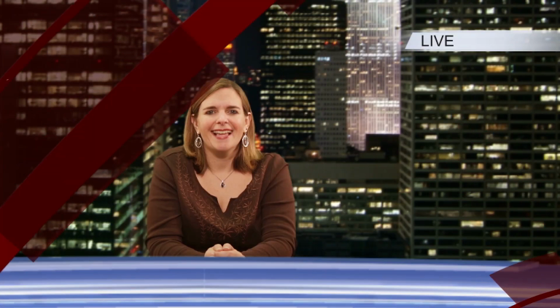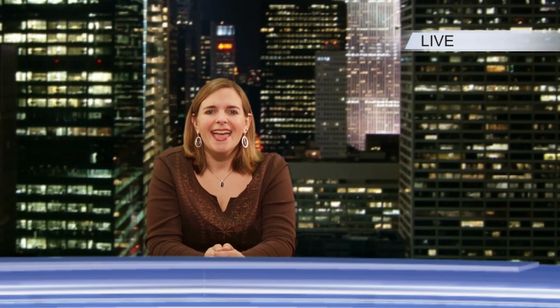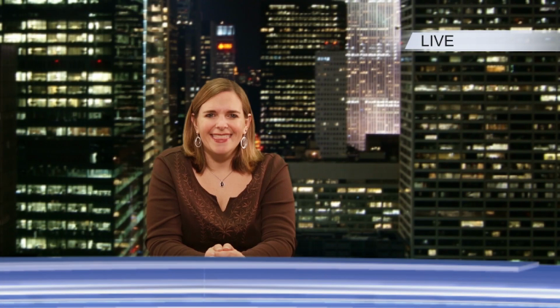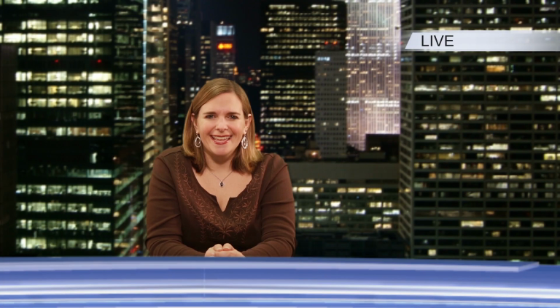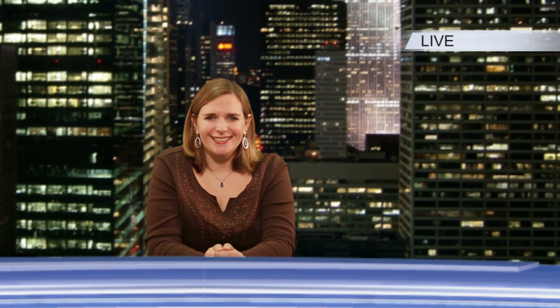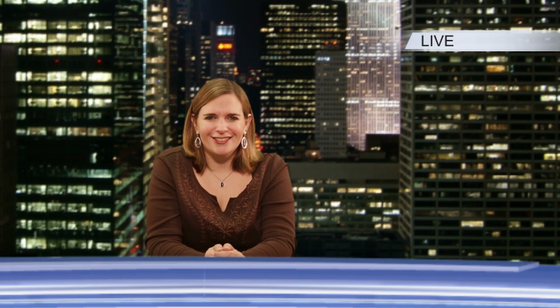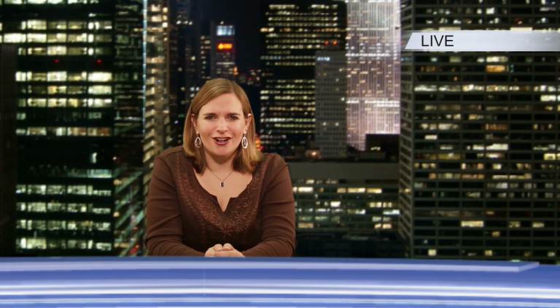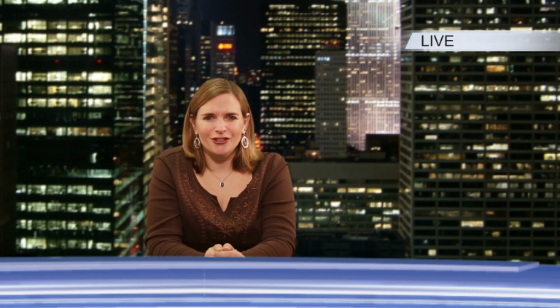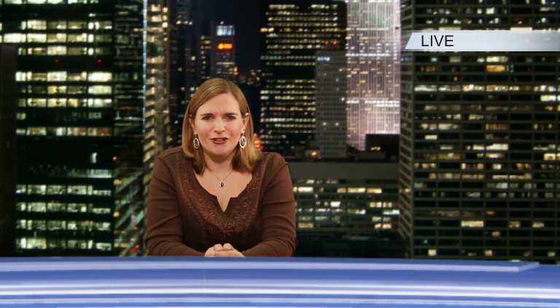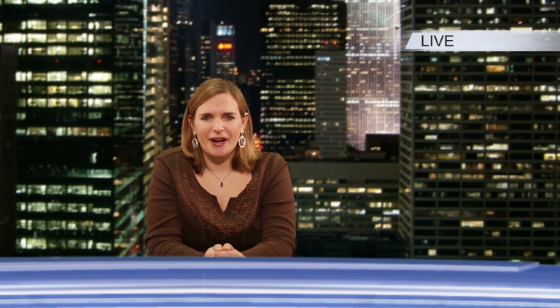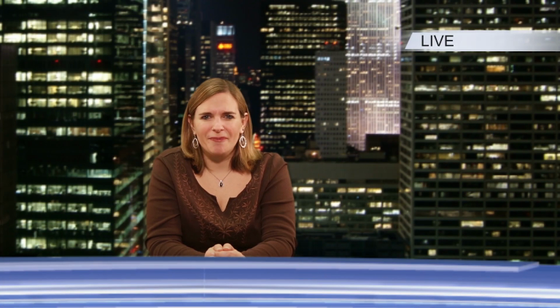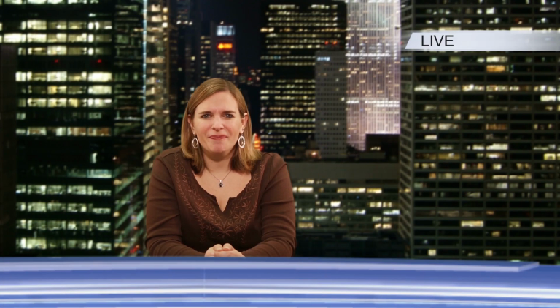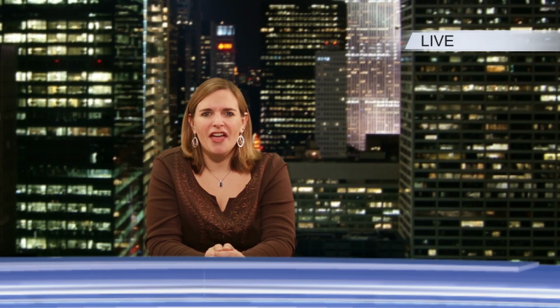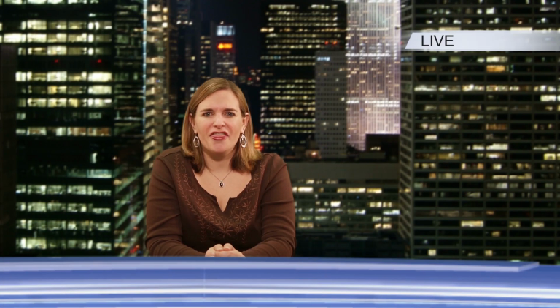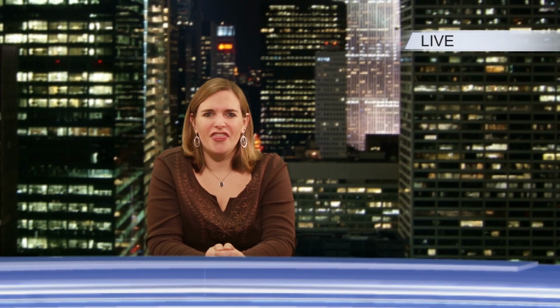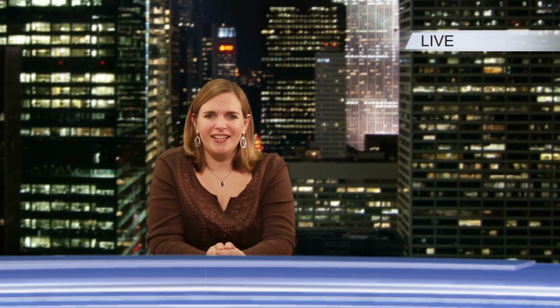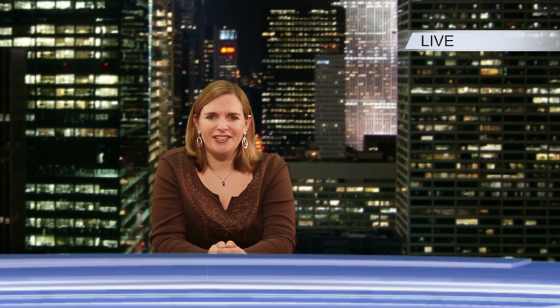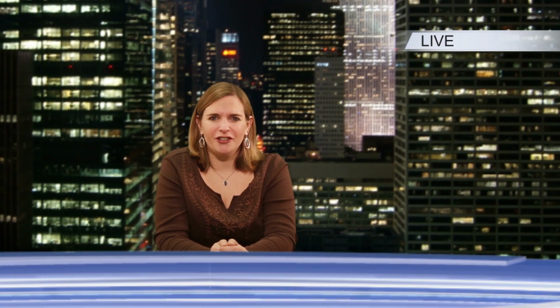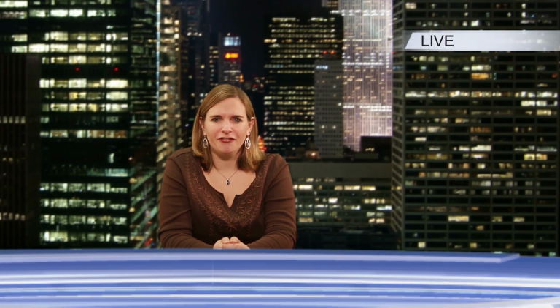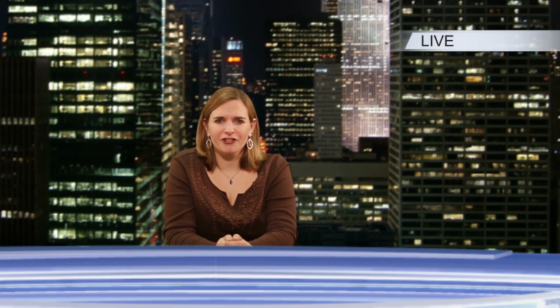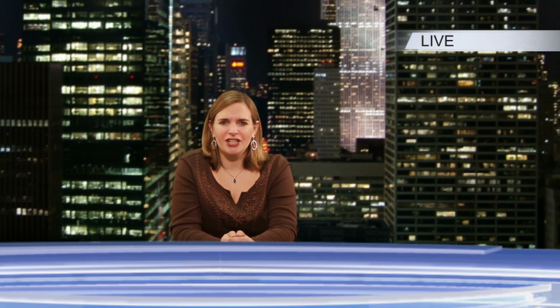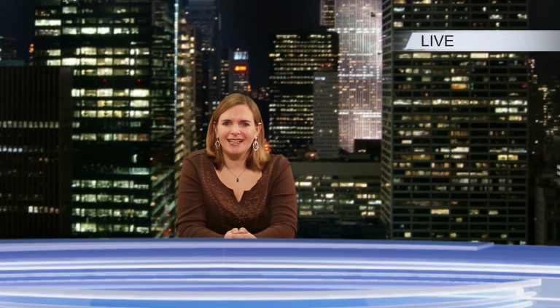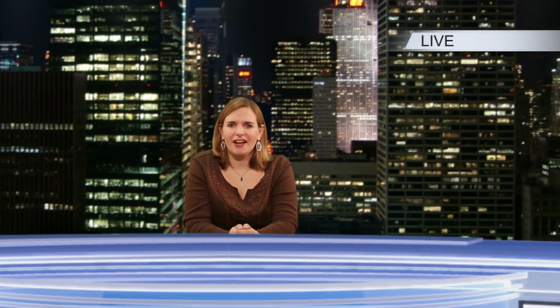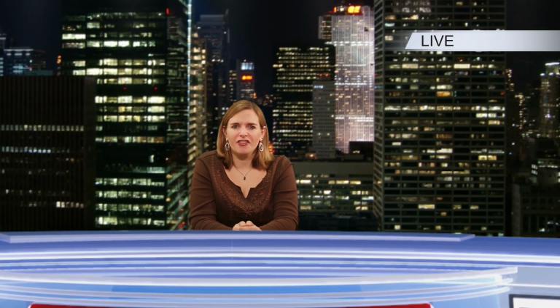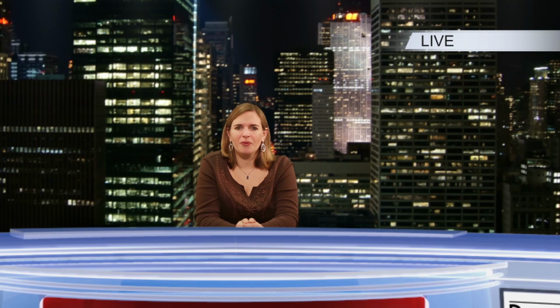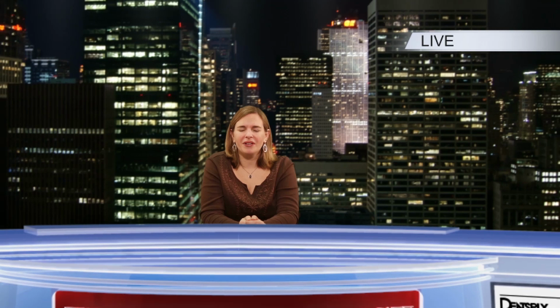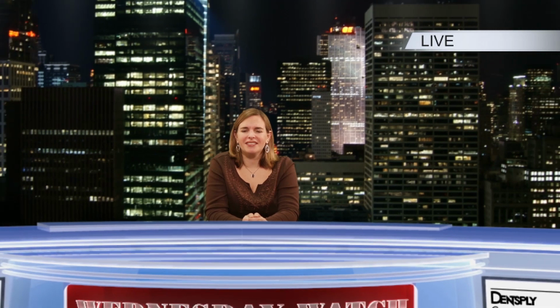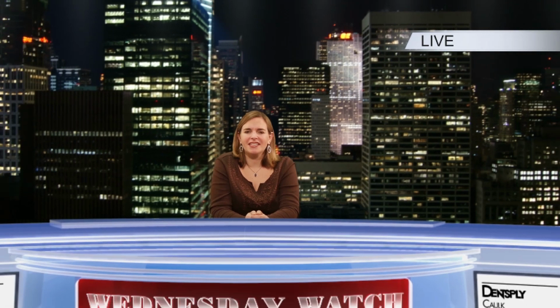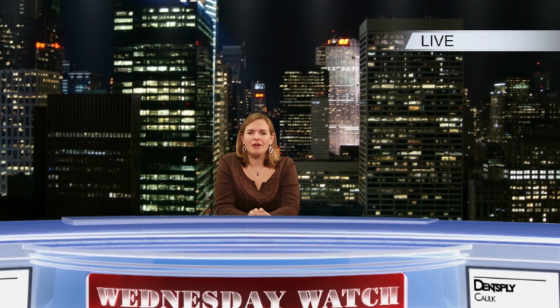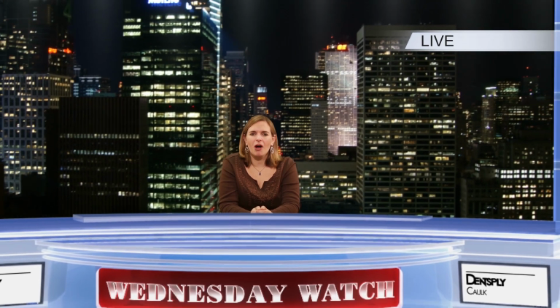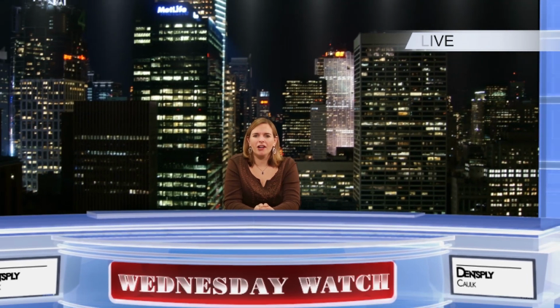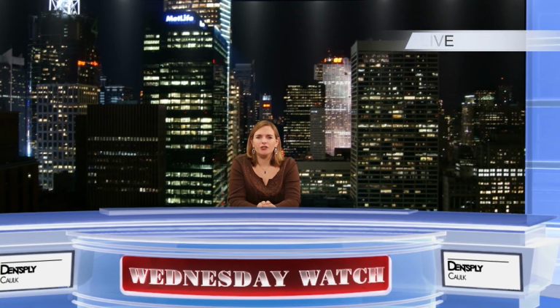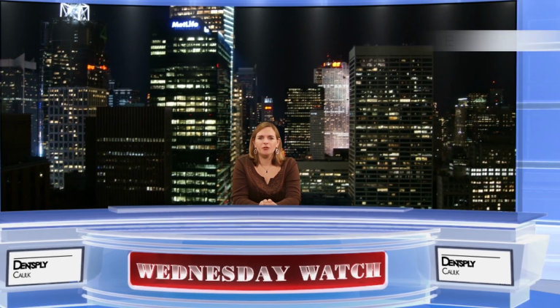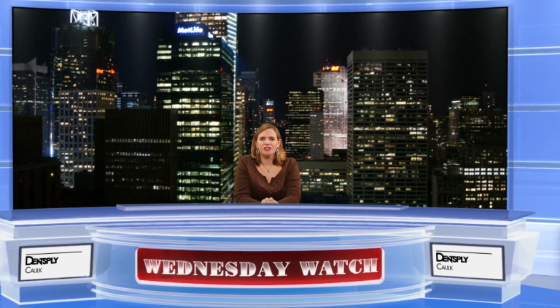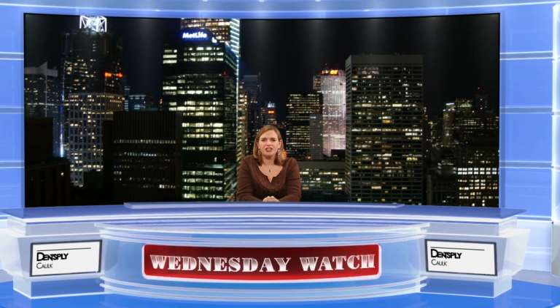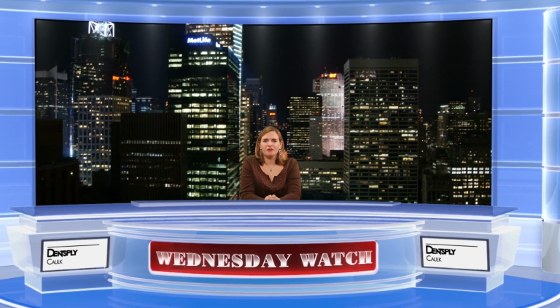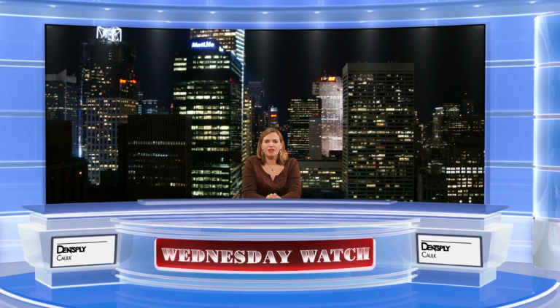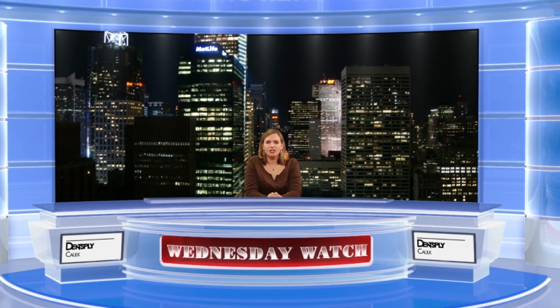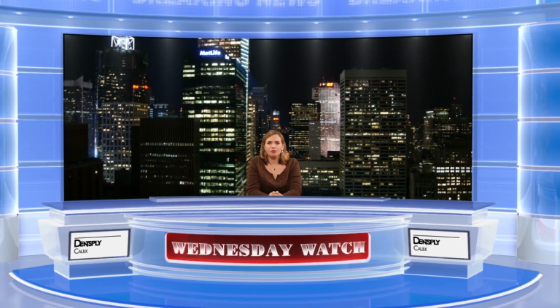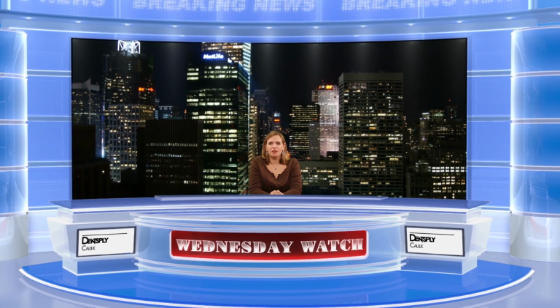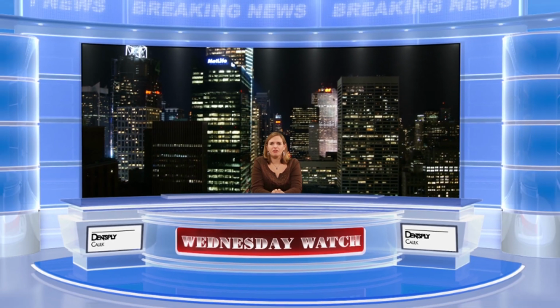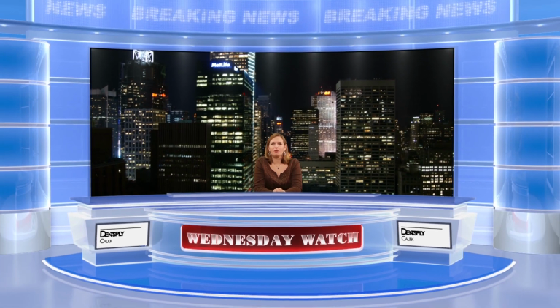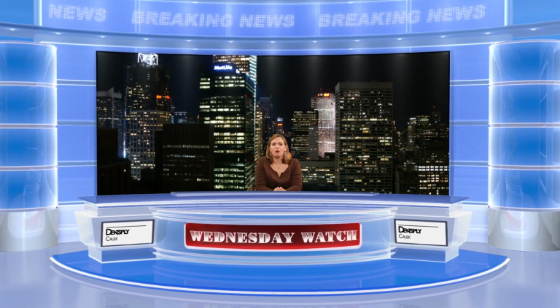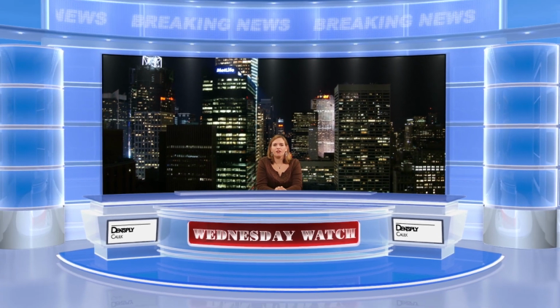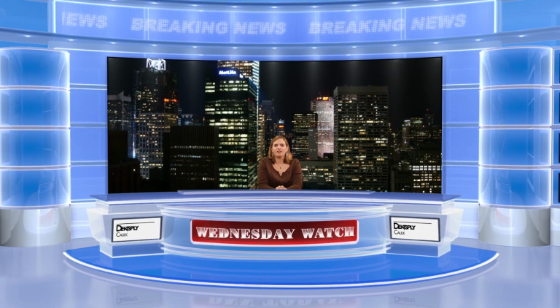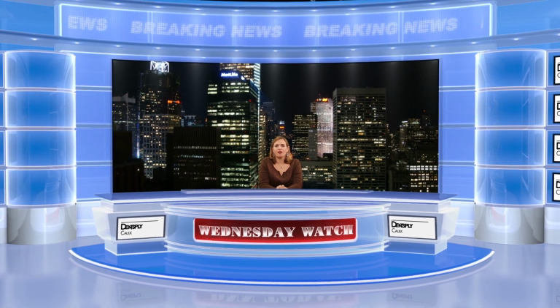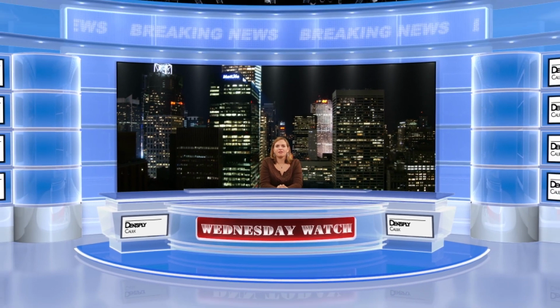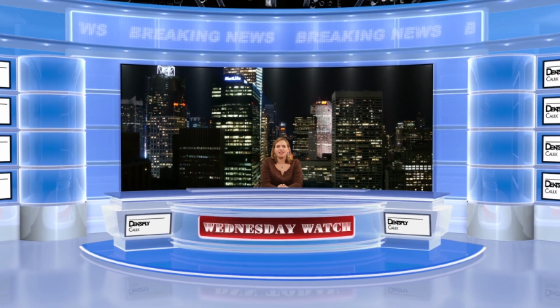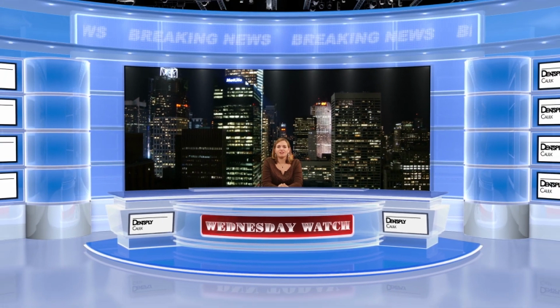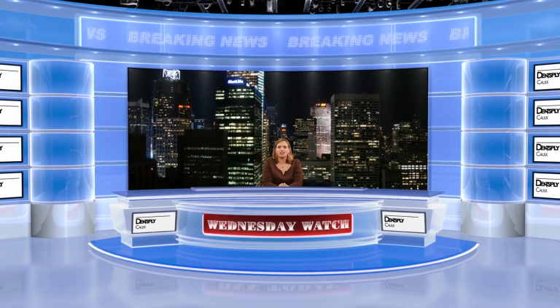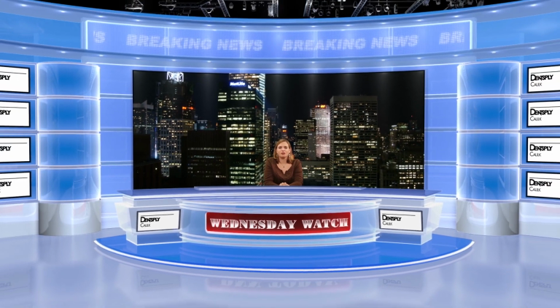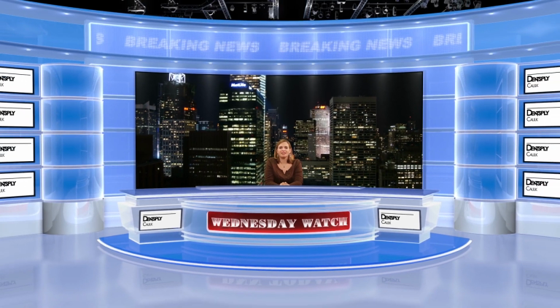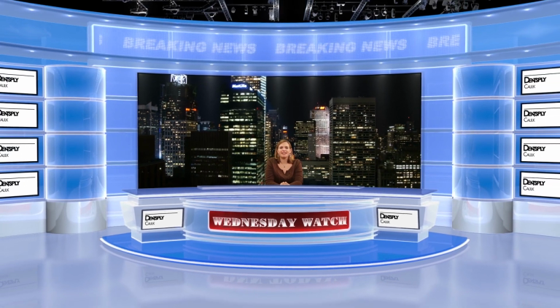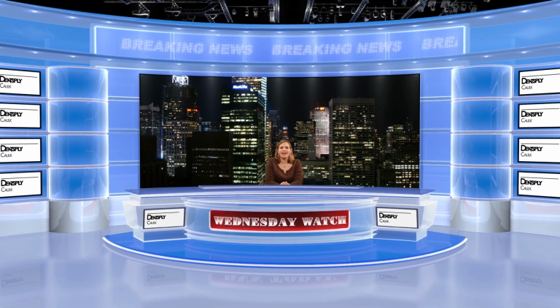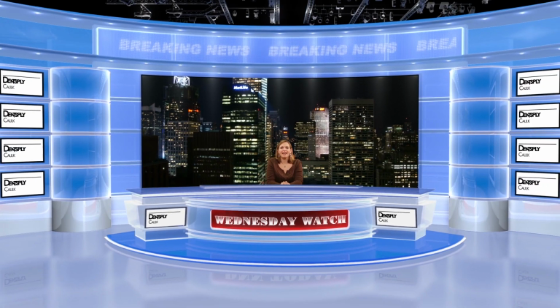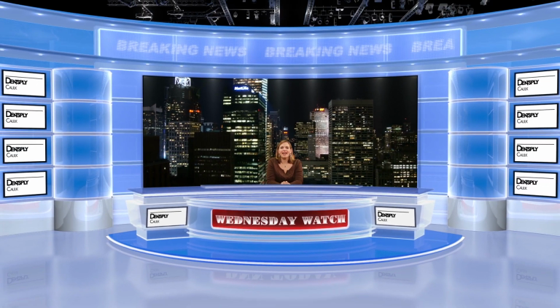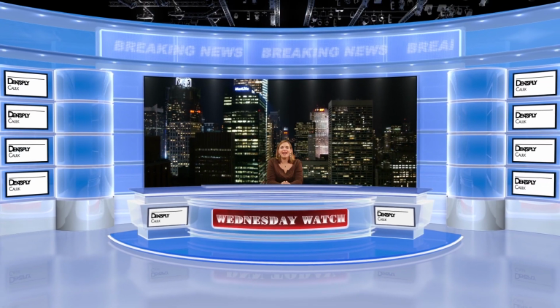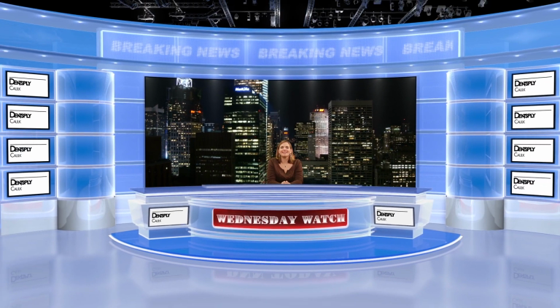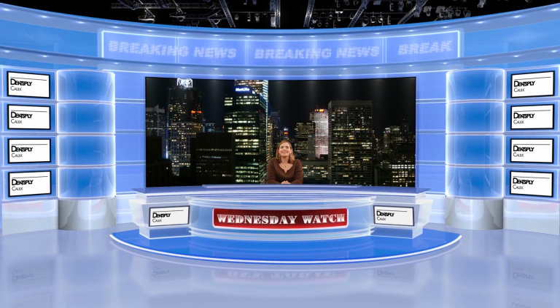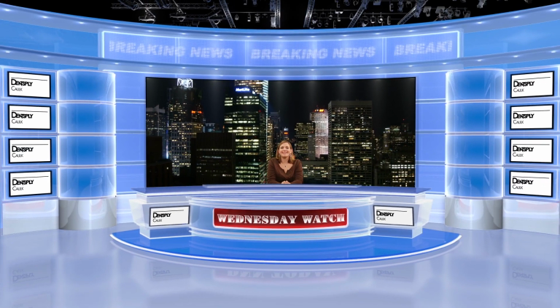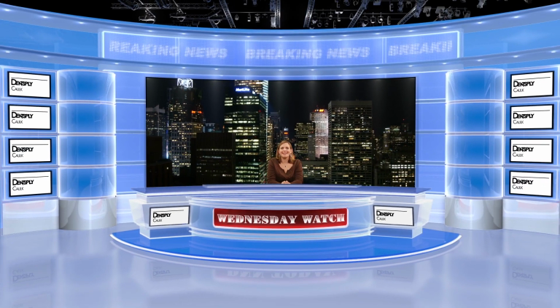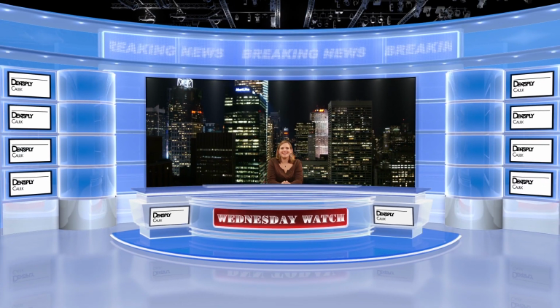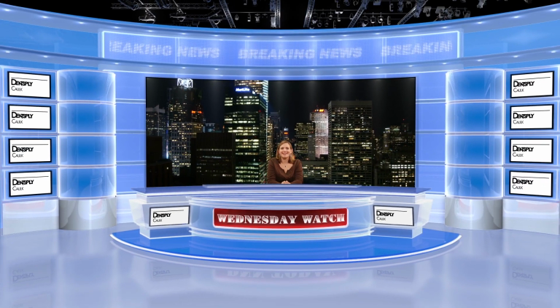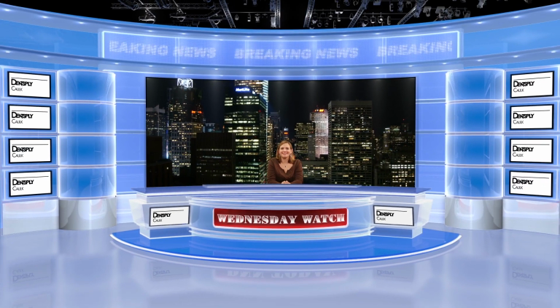Thanks, Dr. Graham, and thank you for checking out the Wednesday Watch. We'll see you next week with more from Dentistry Today and DNN.